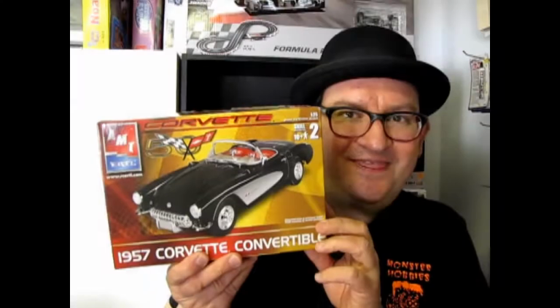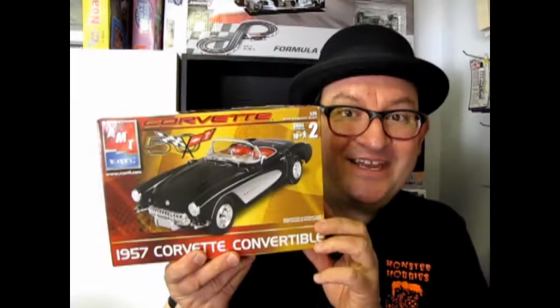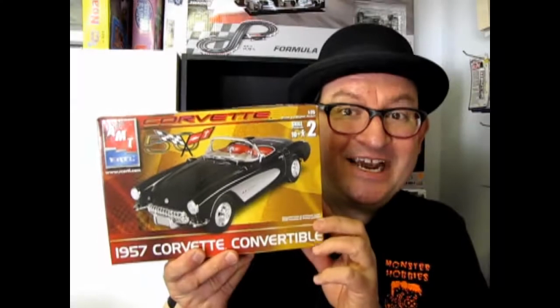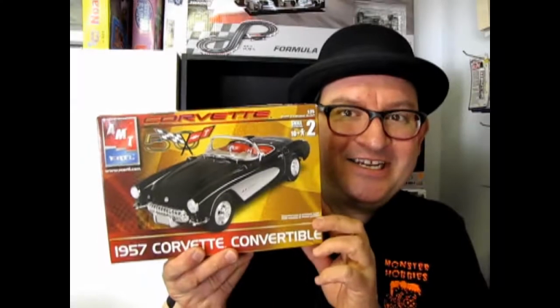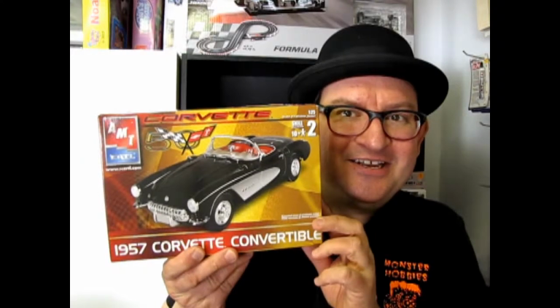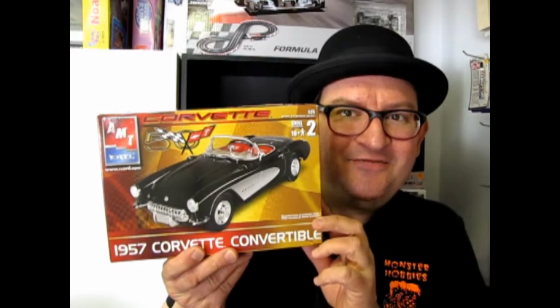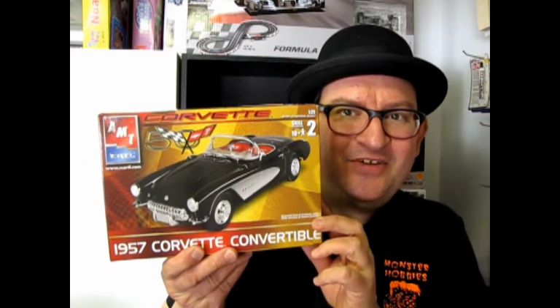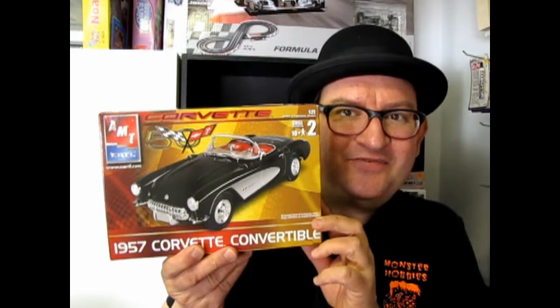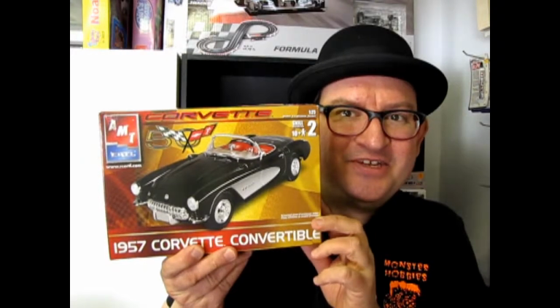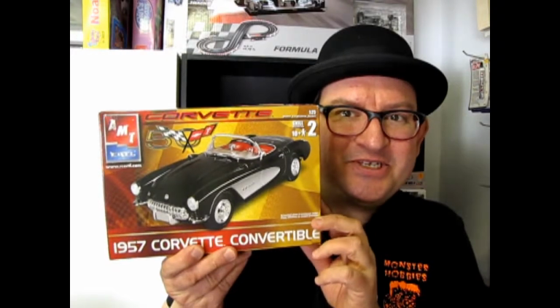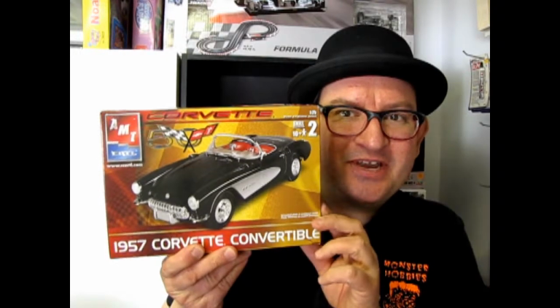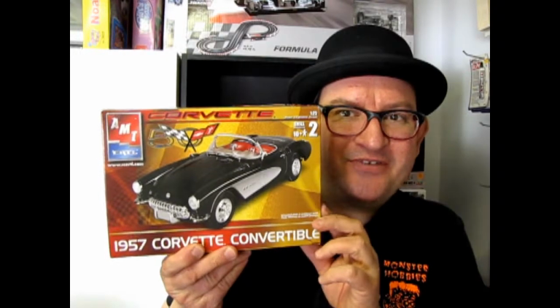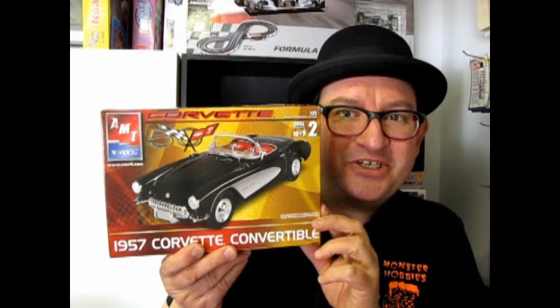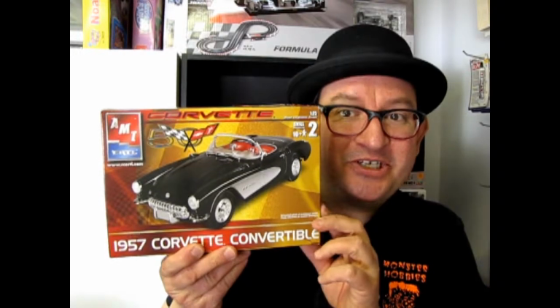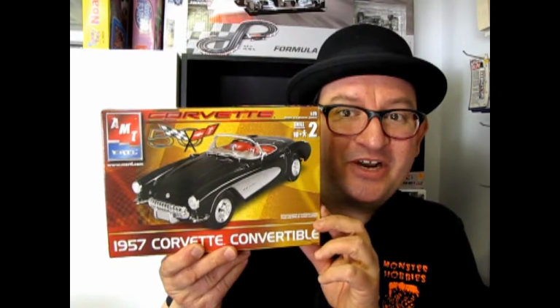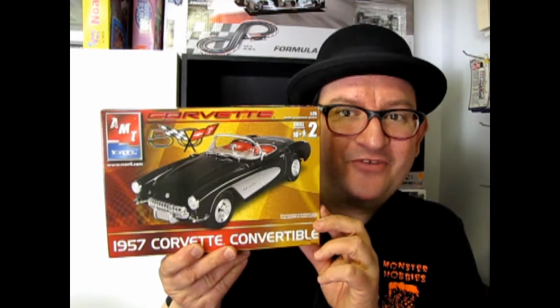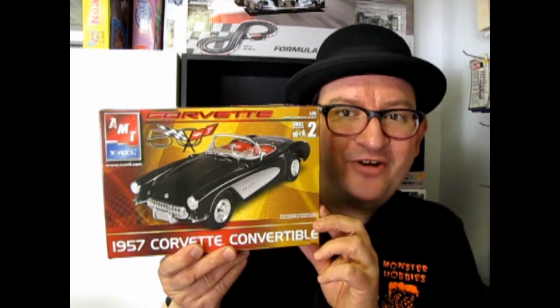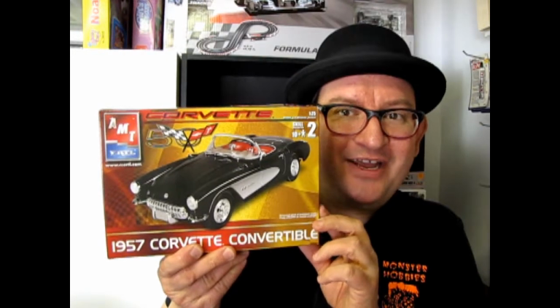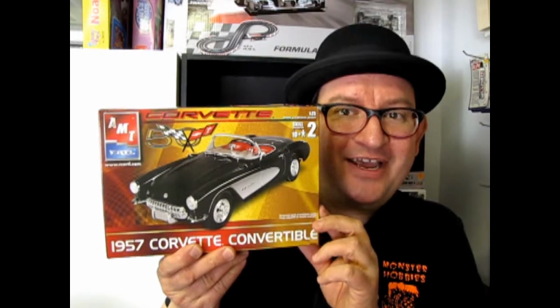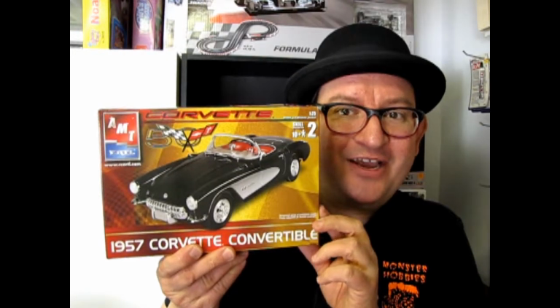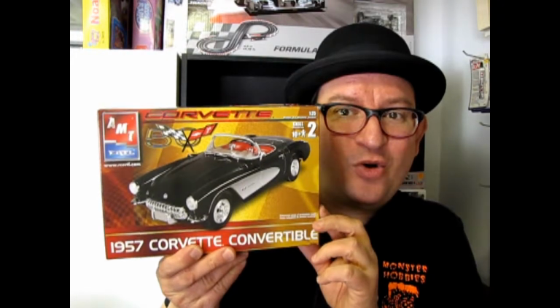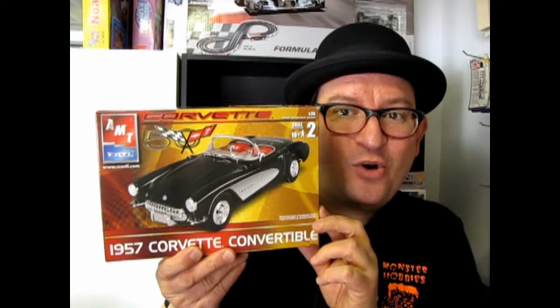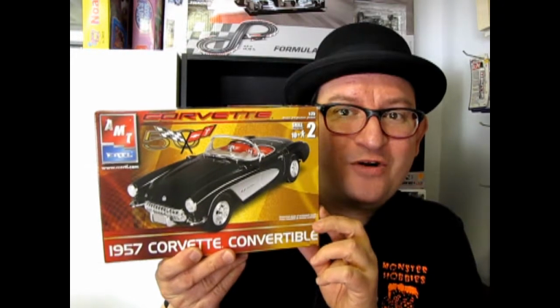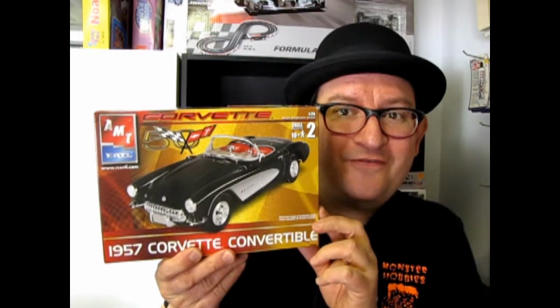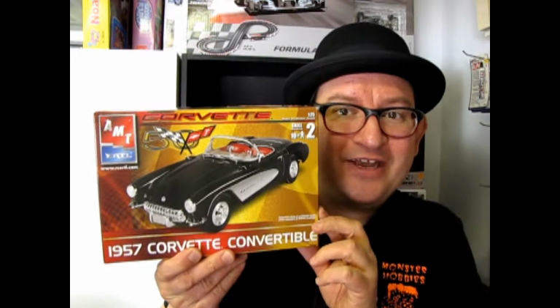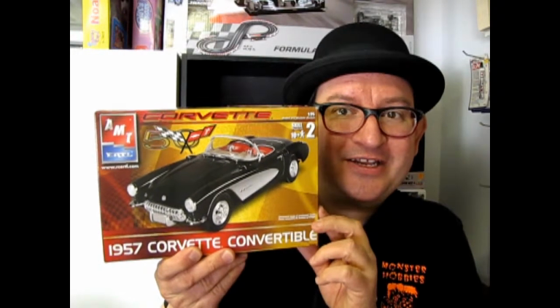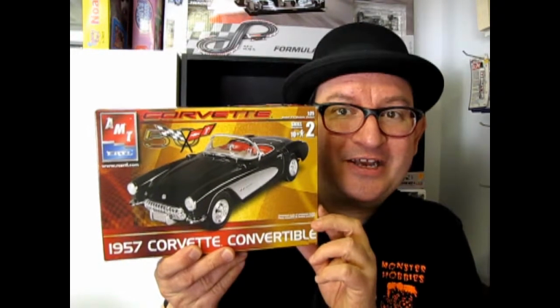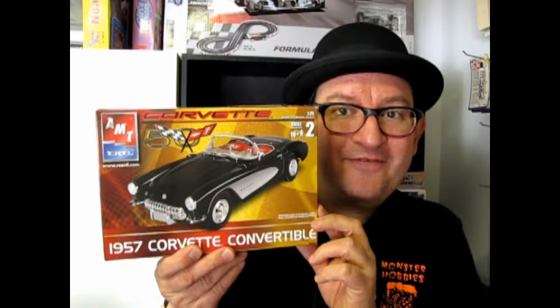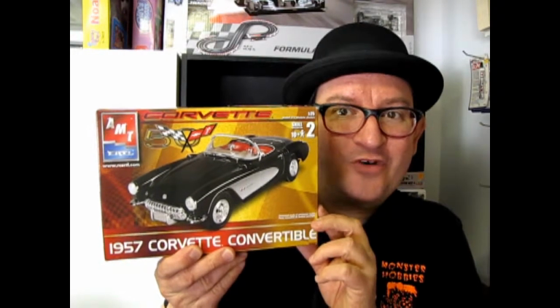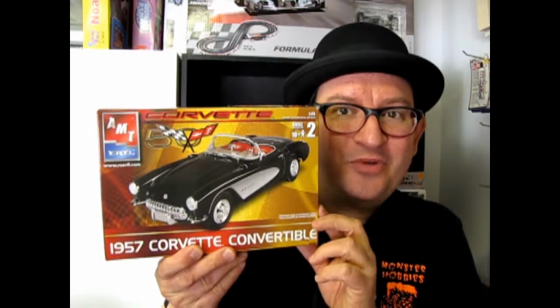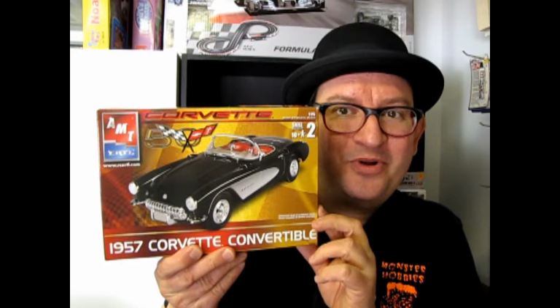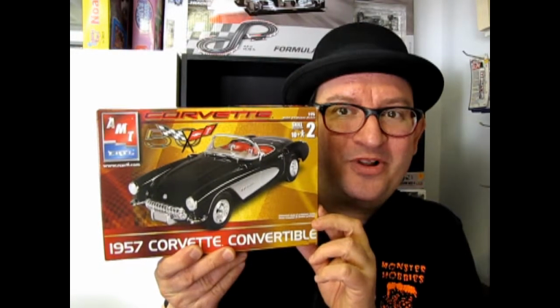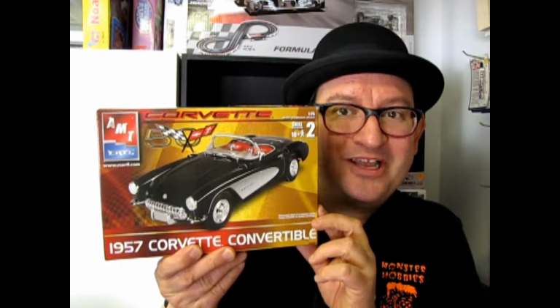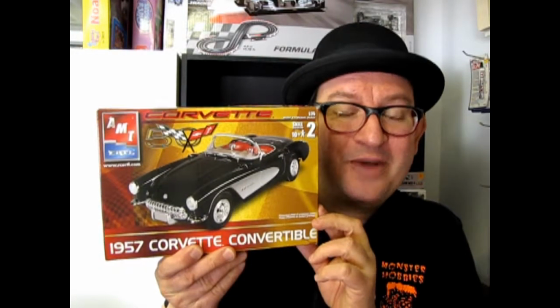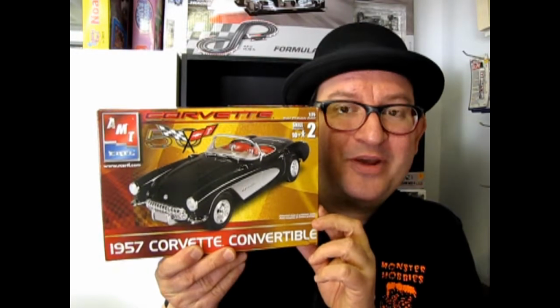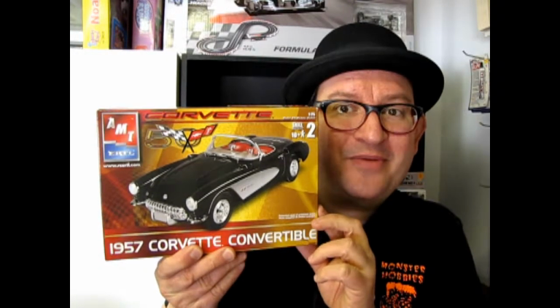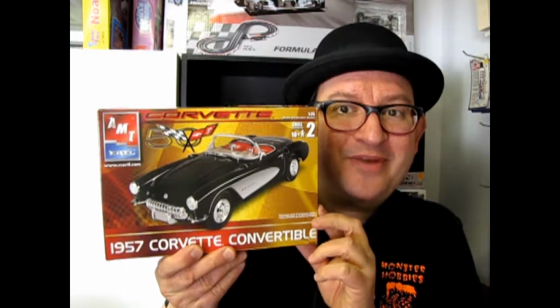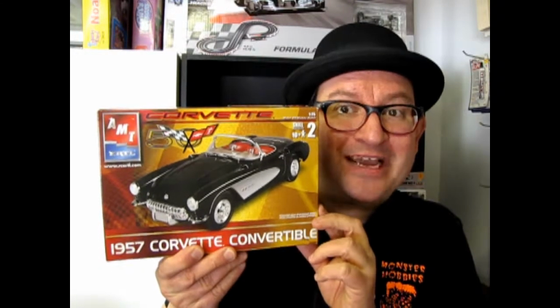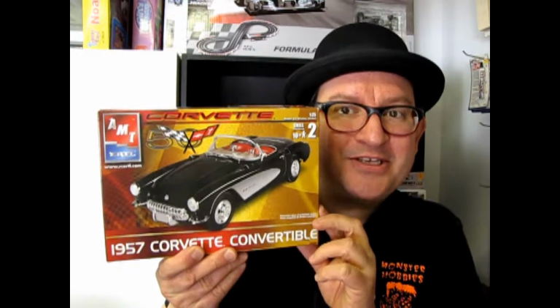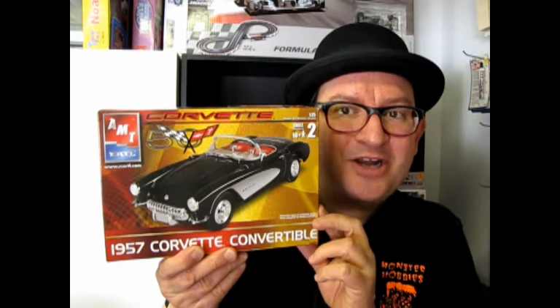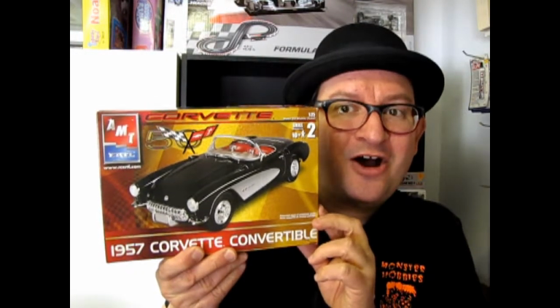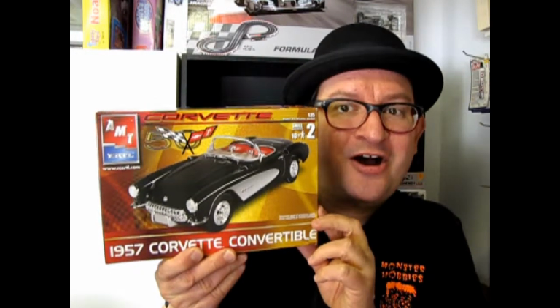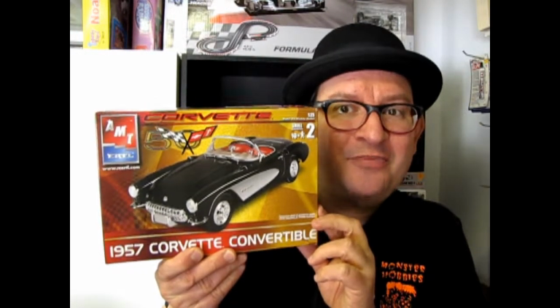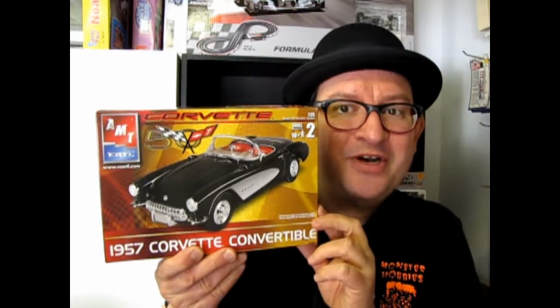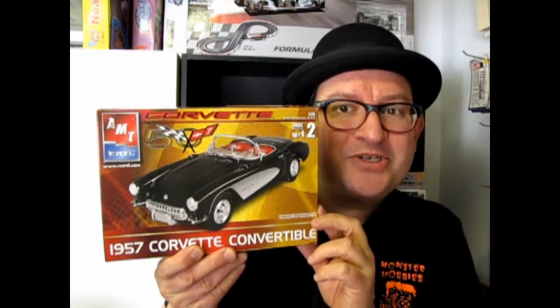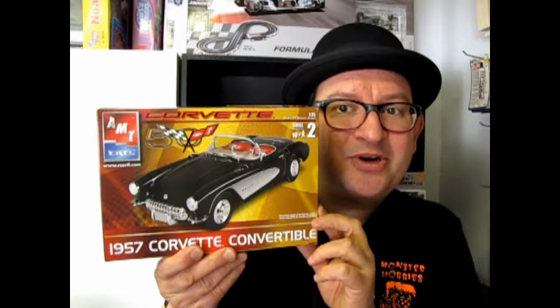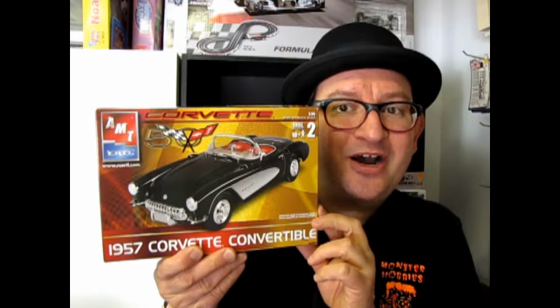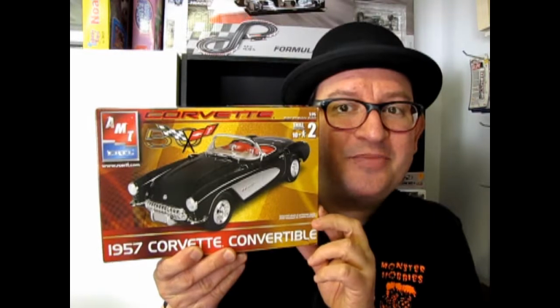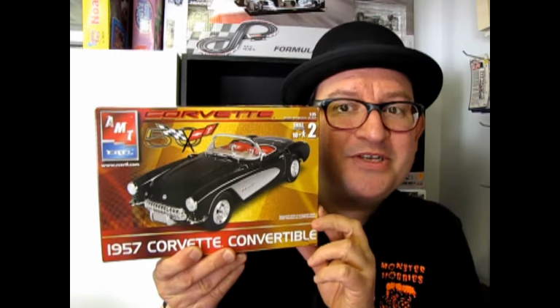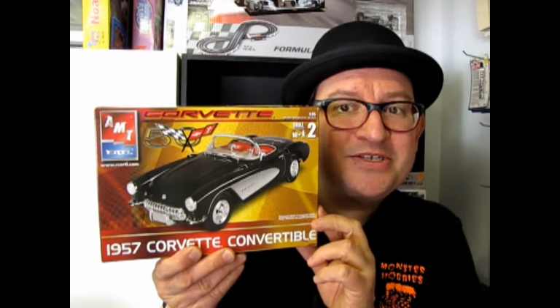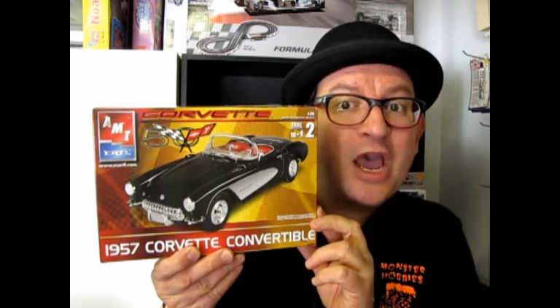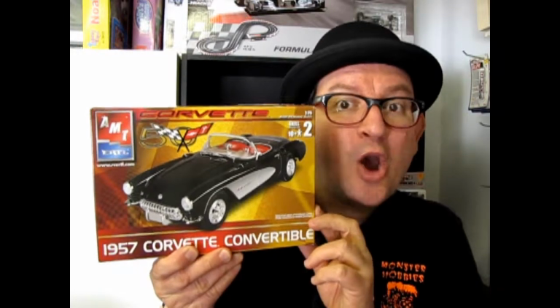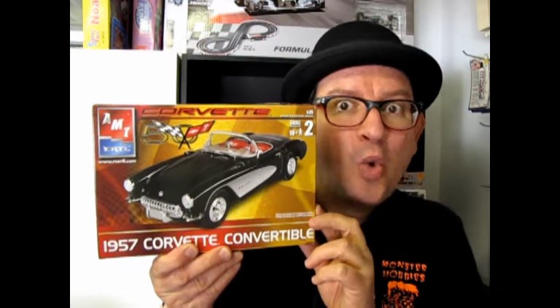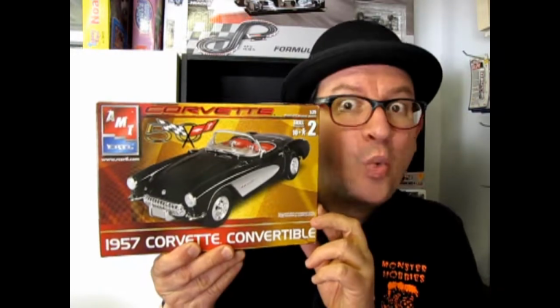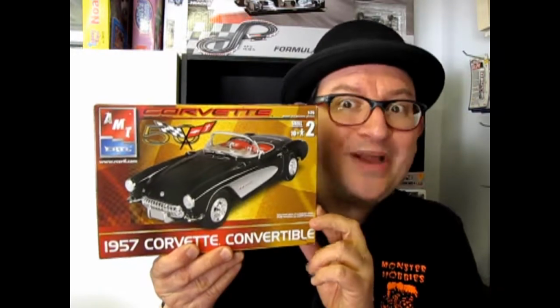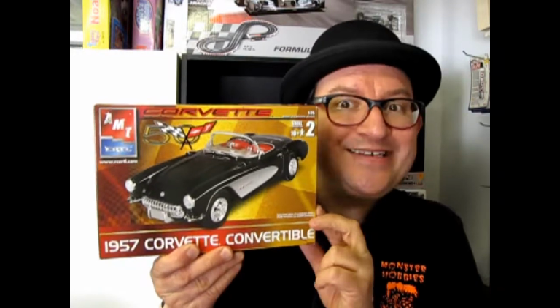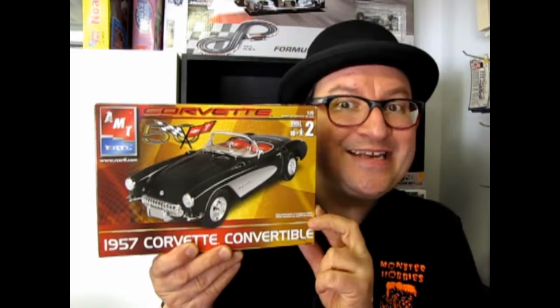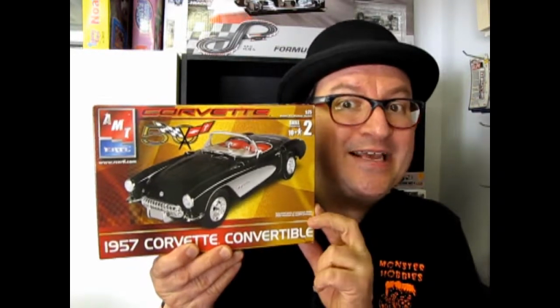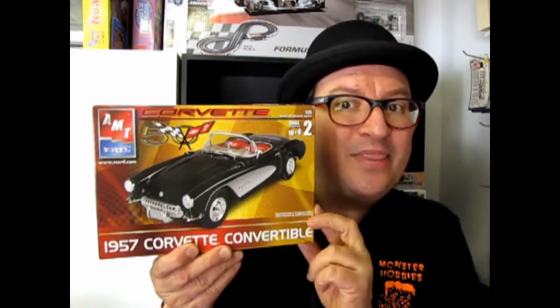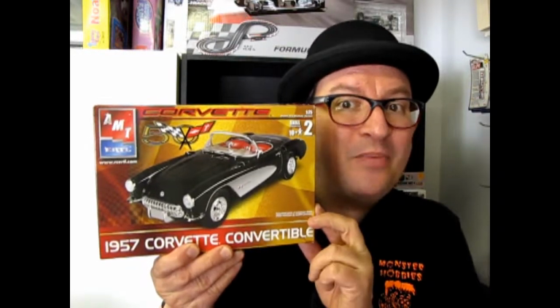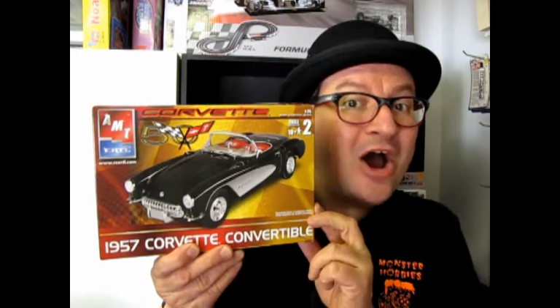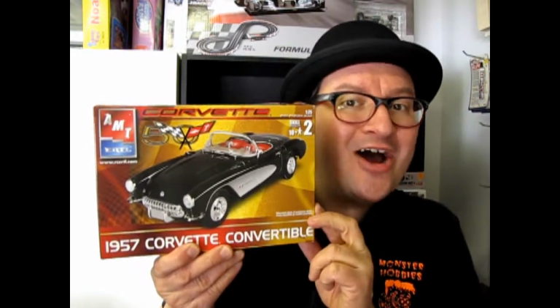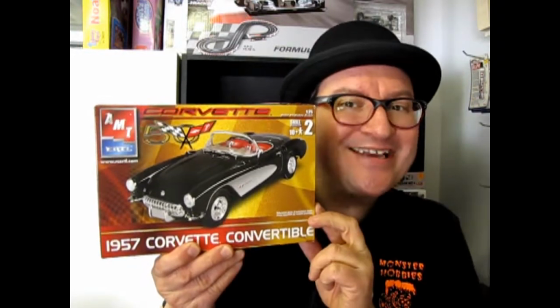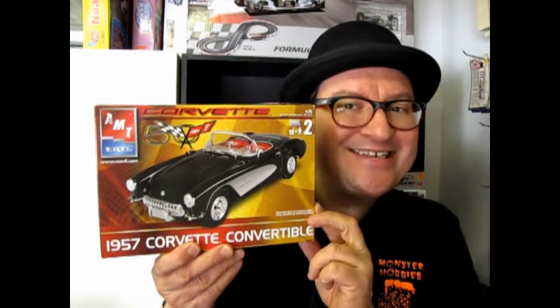The 1957 Chevrolet Corvette Convertible coming up next on Monster Hobbies What's in the Box?